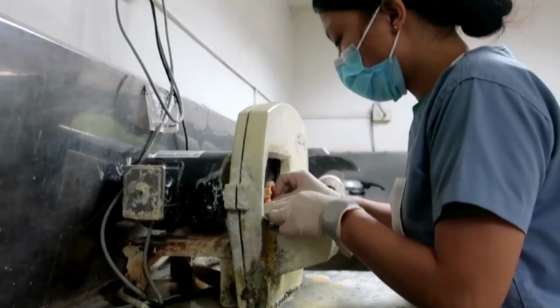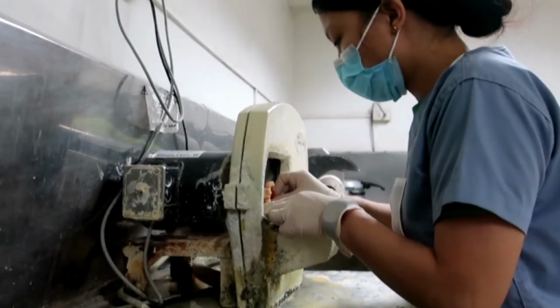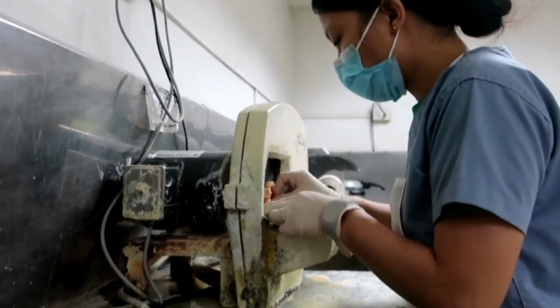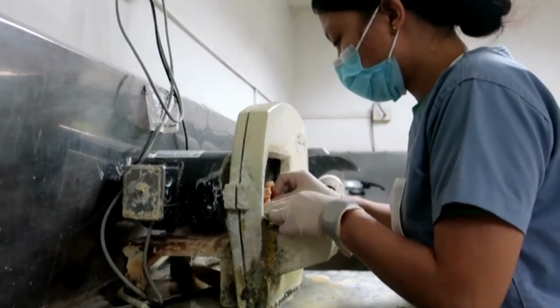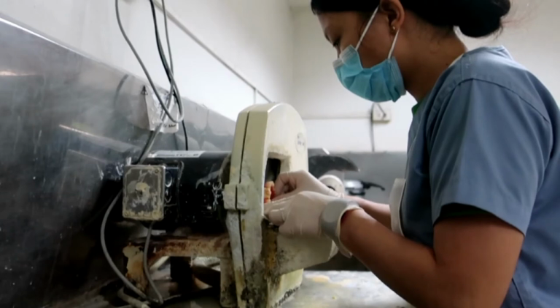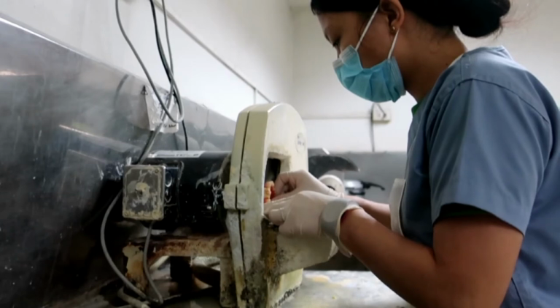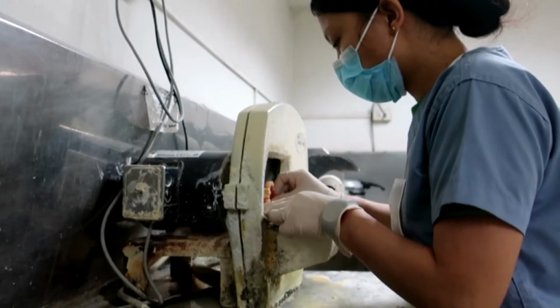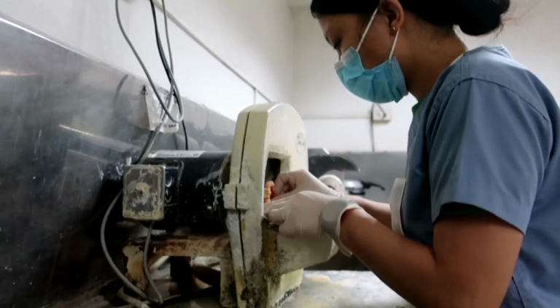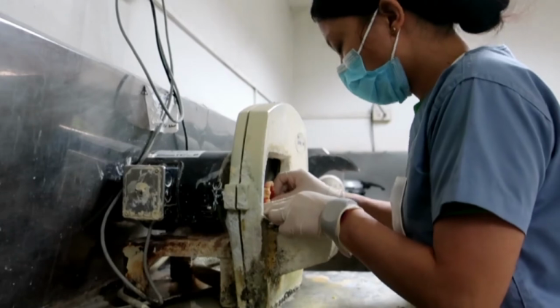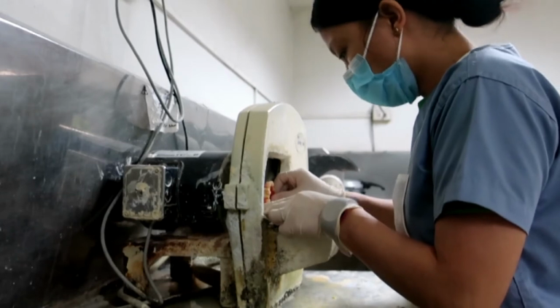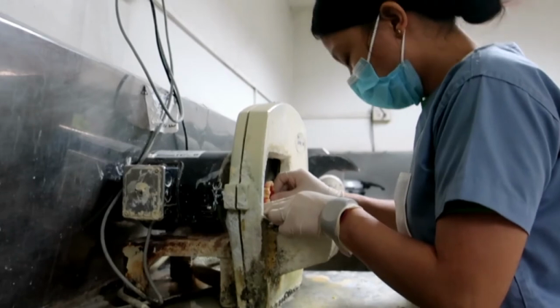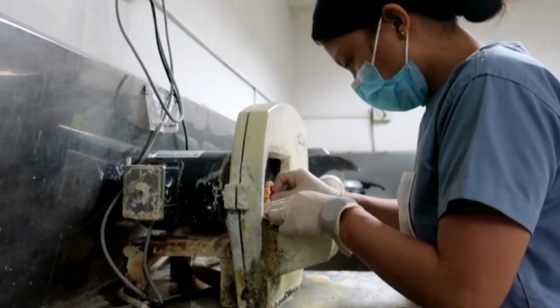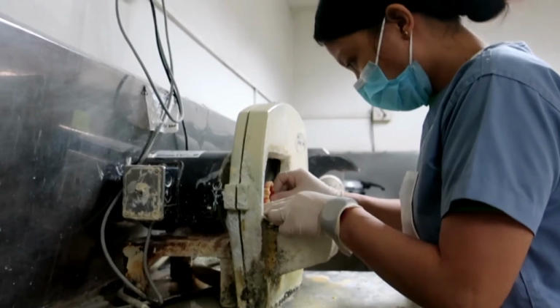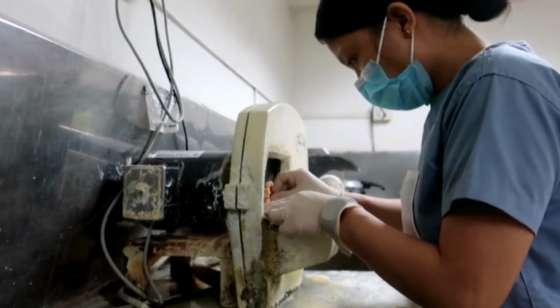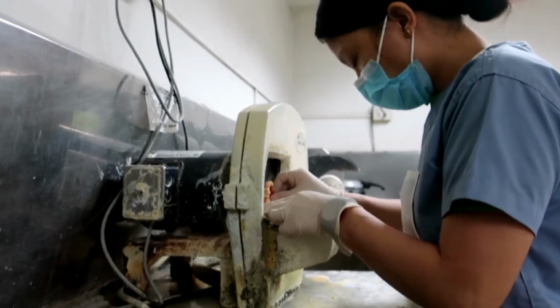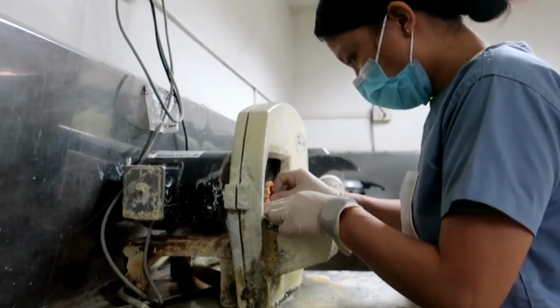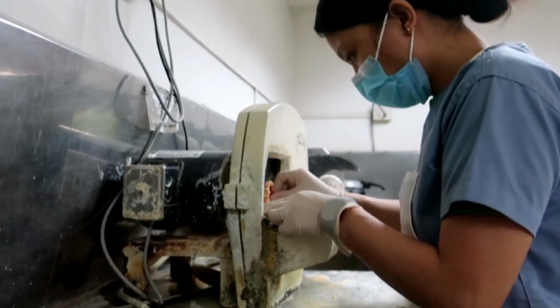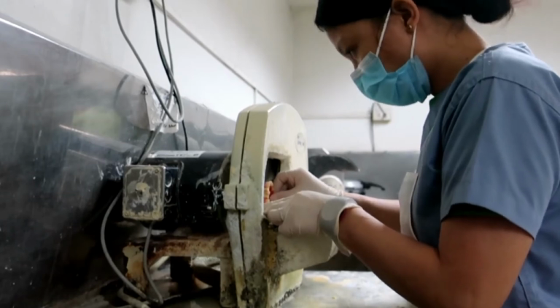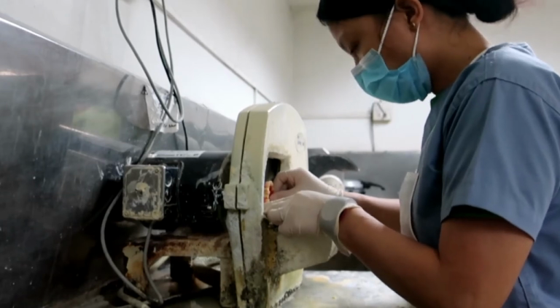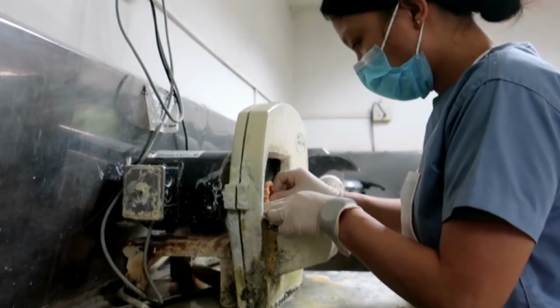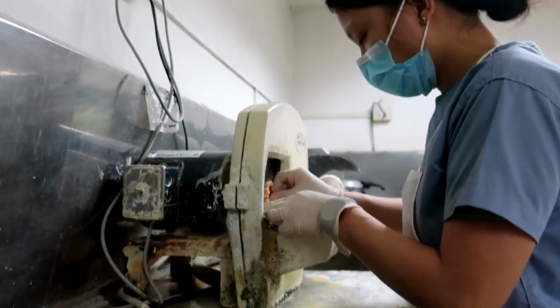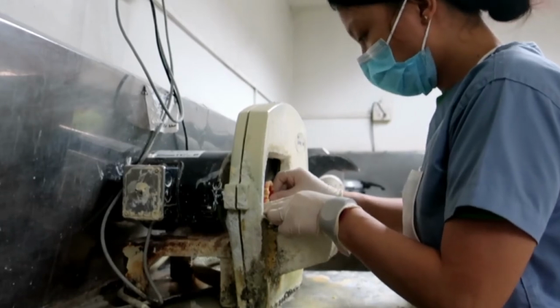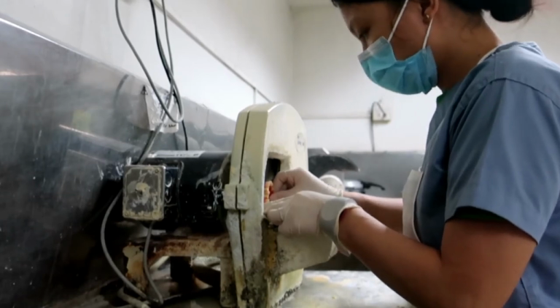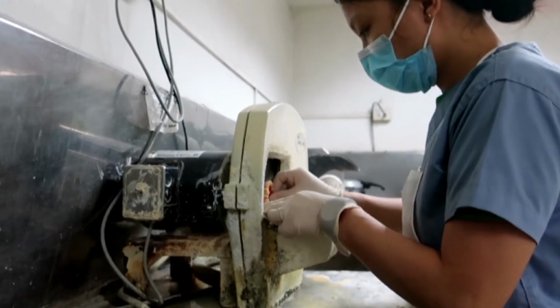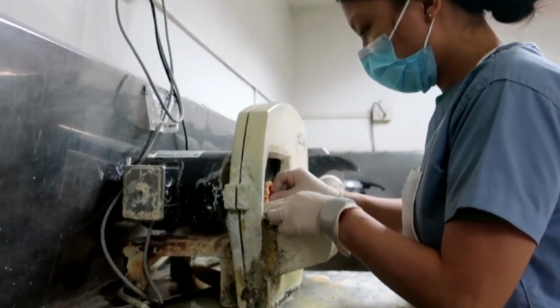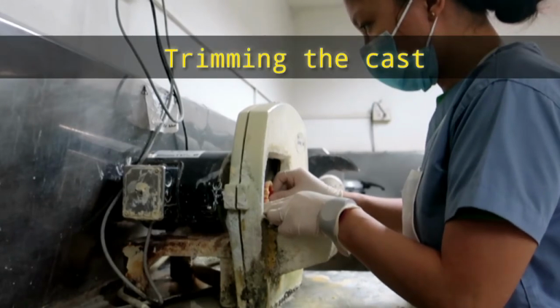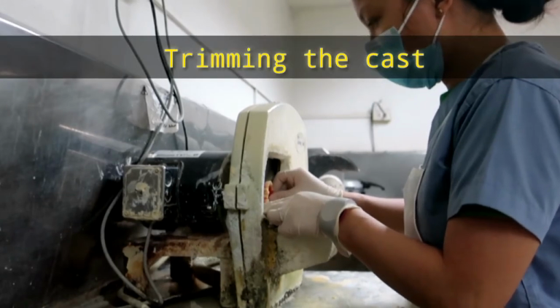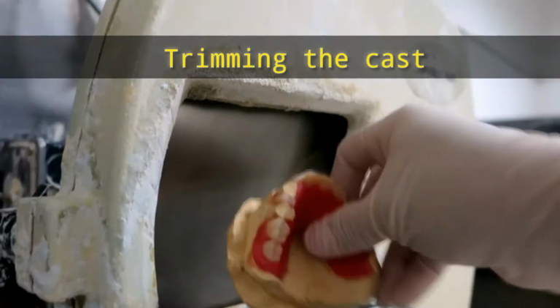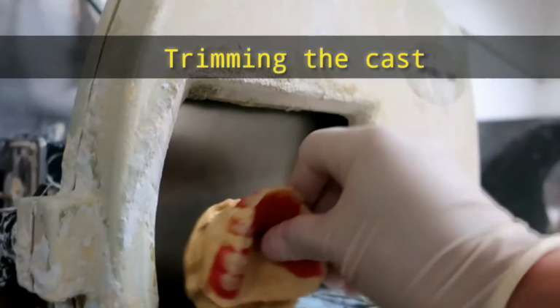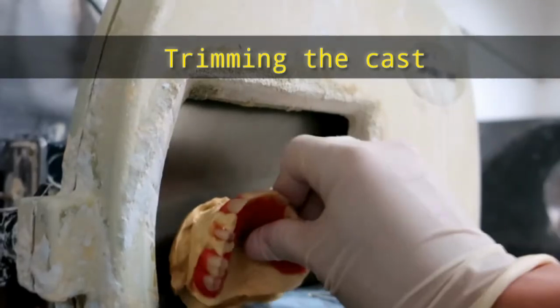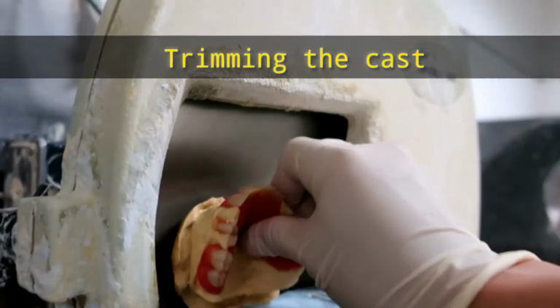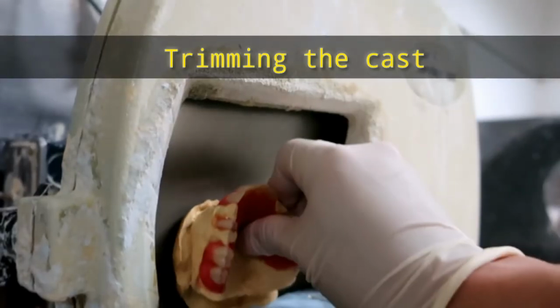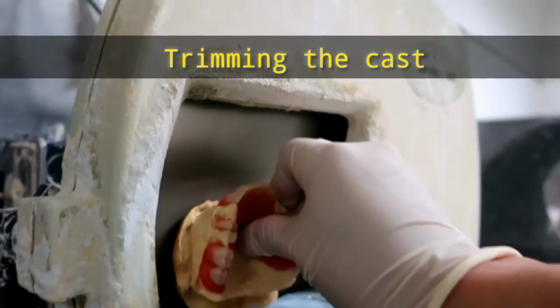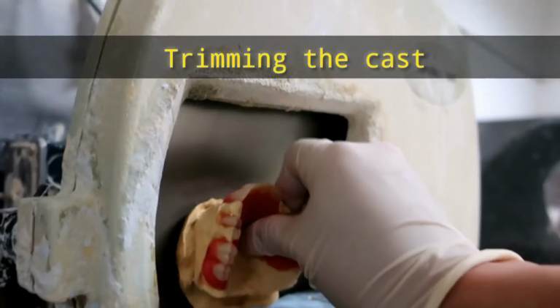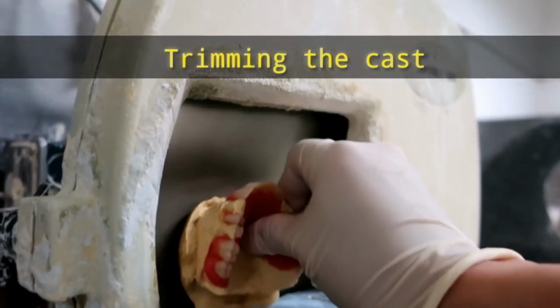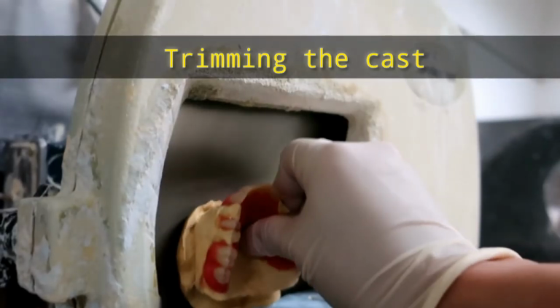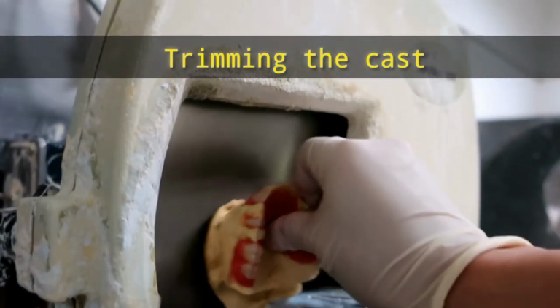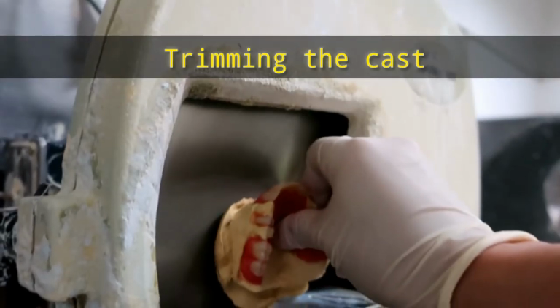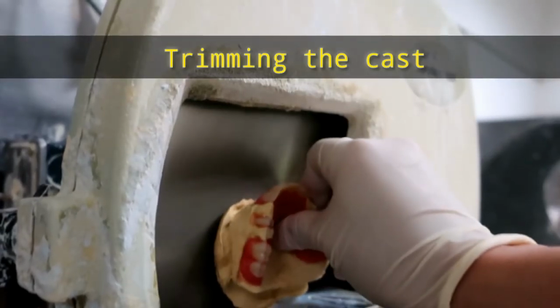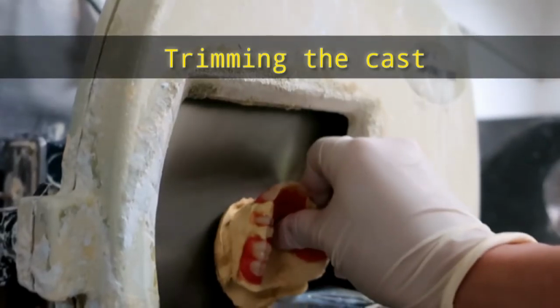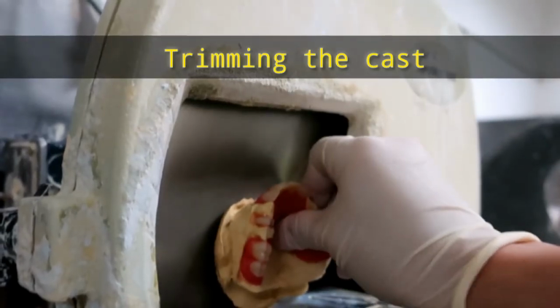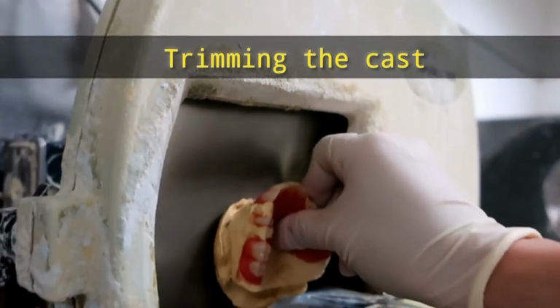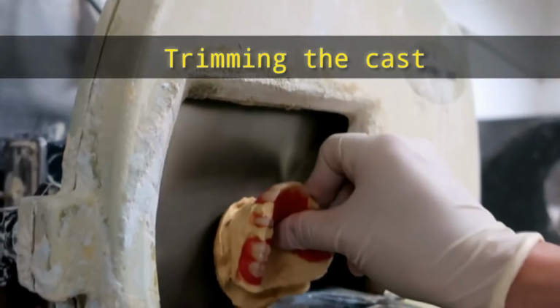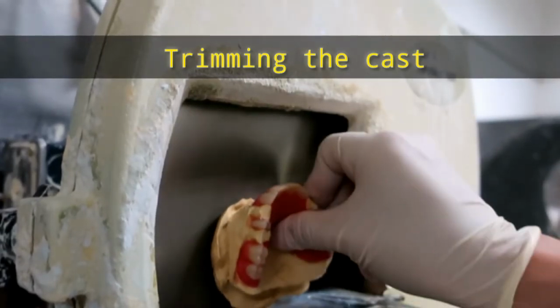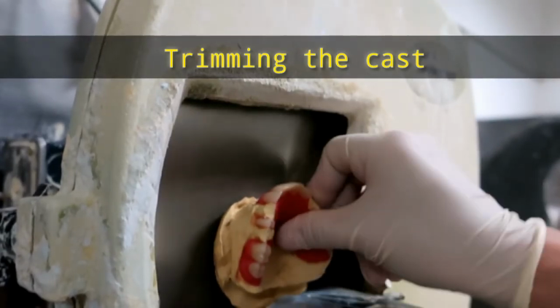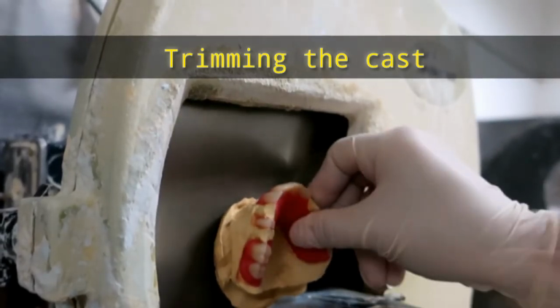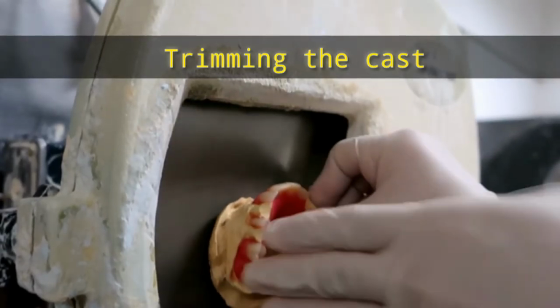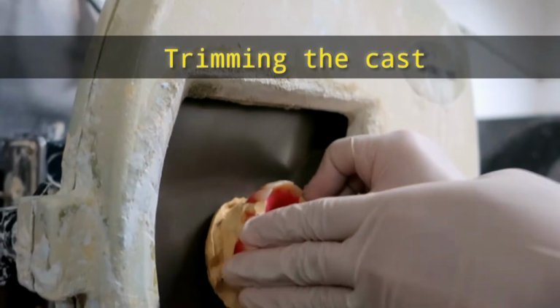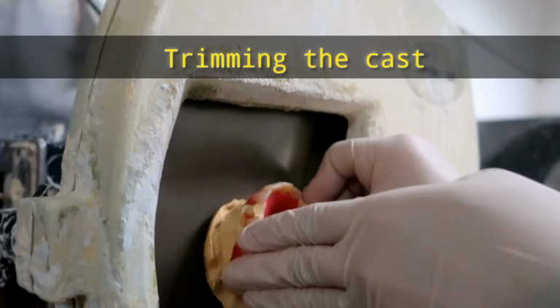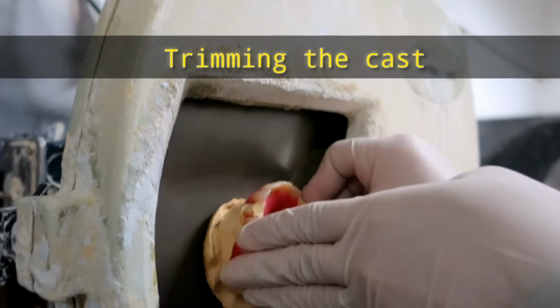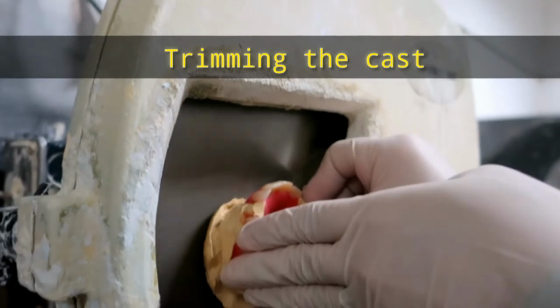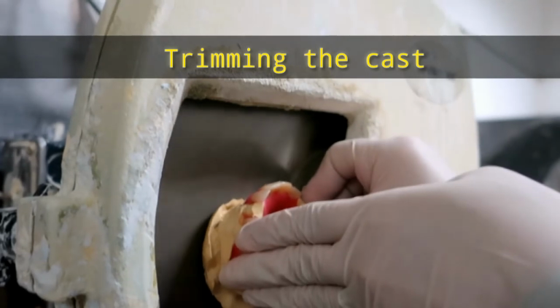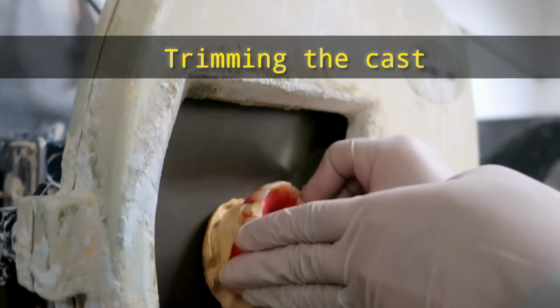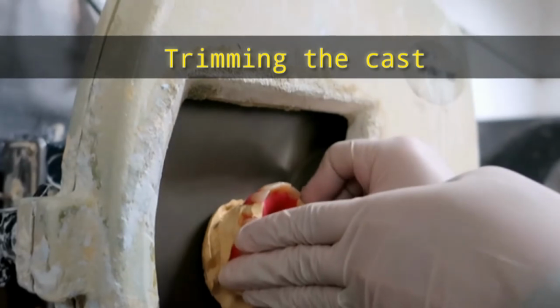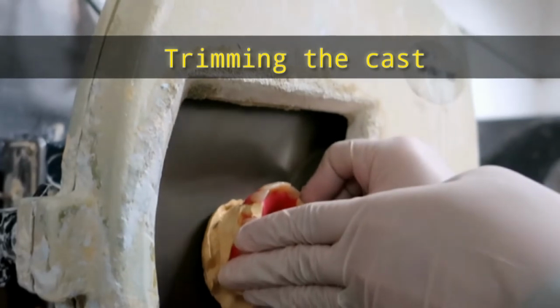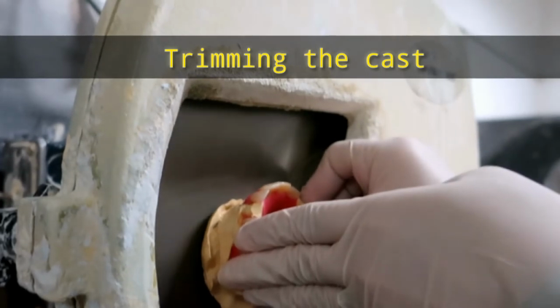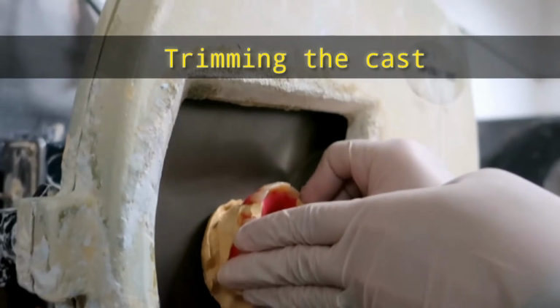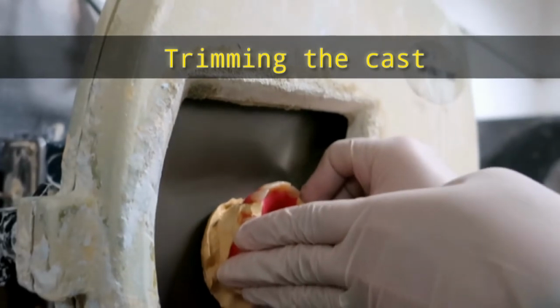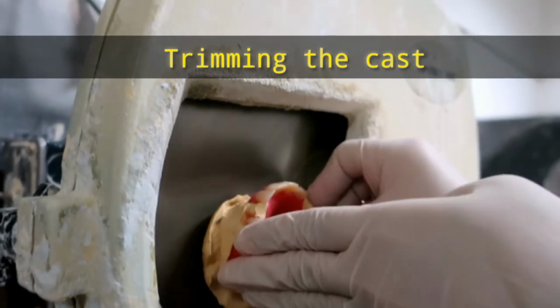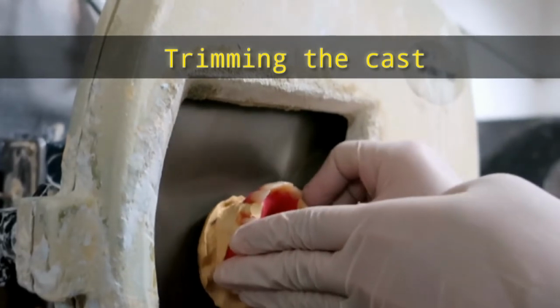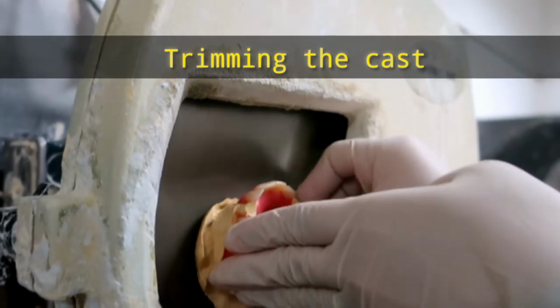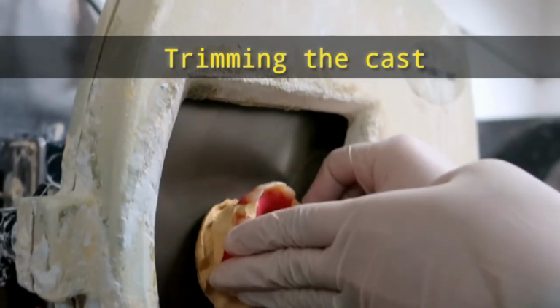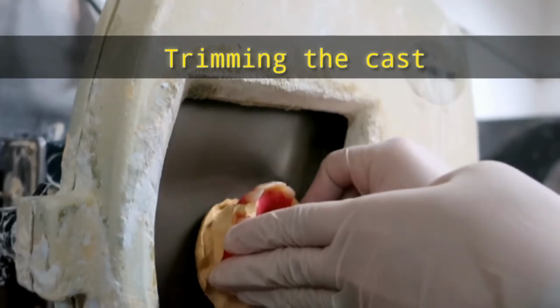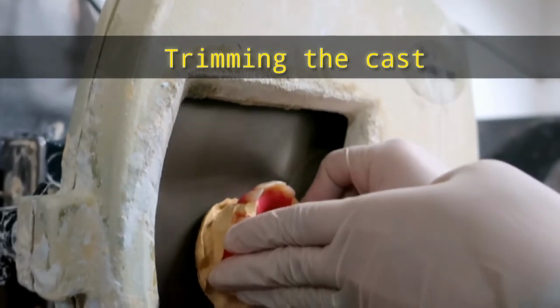Now let's go for the trimming. The occlusal plane should be parallel to the countertop.